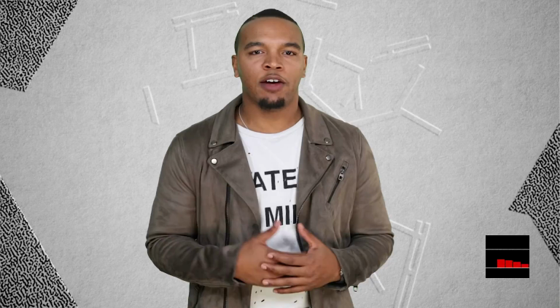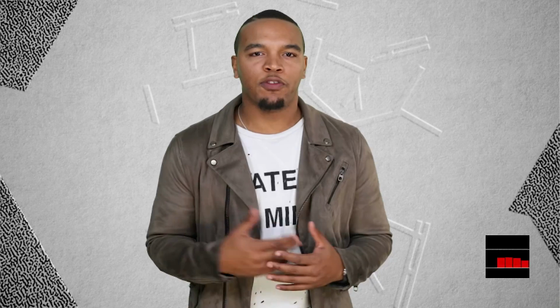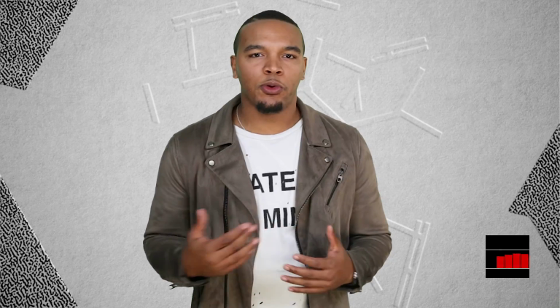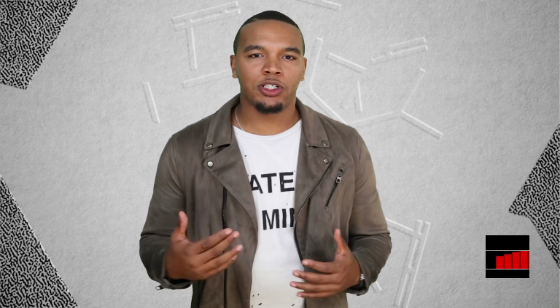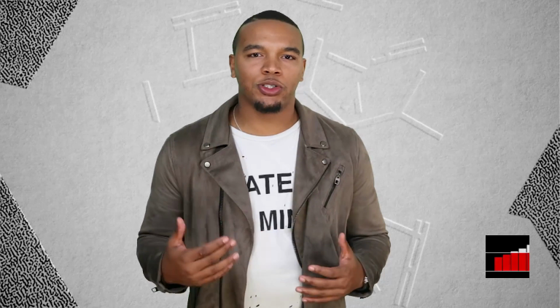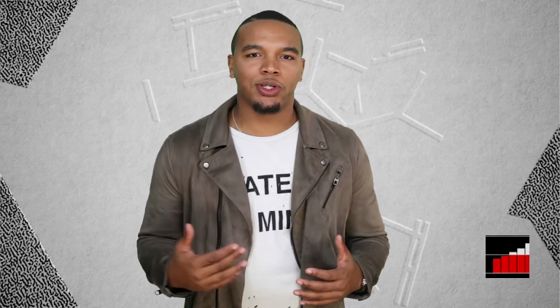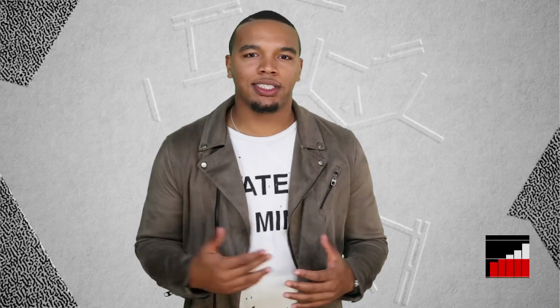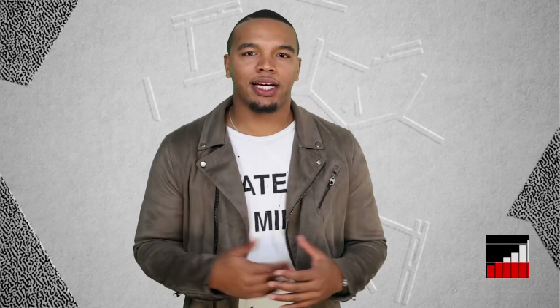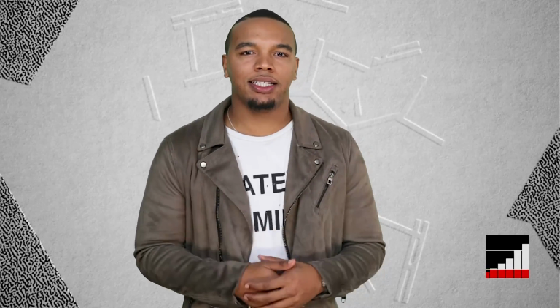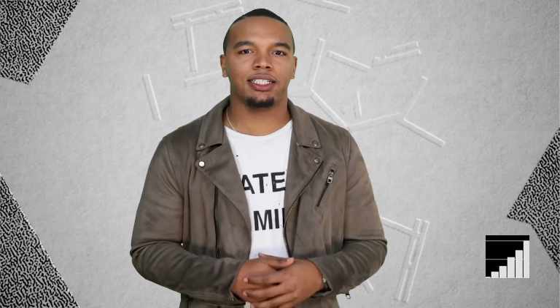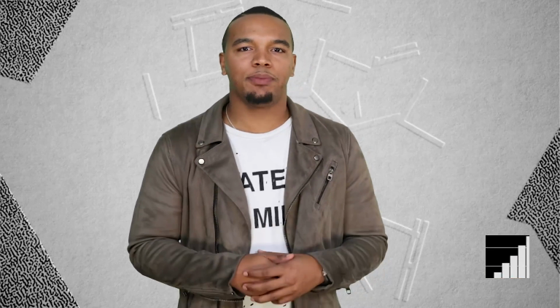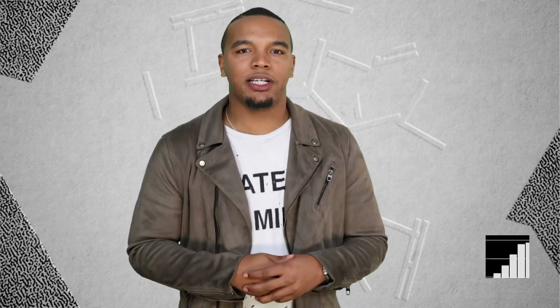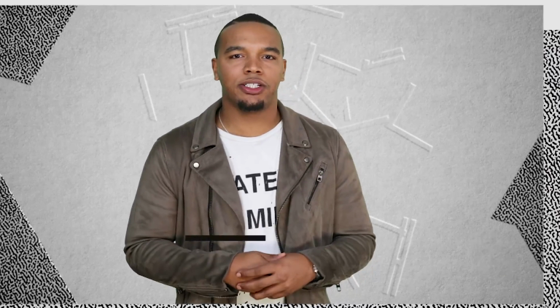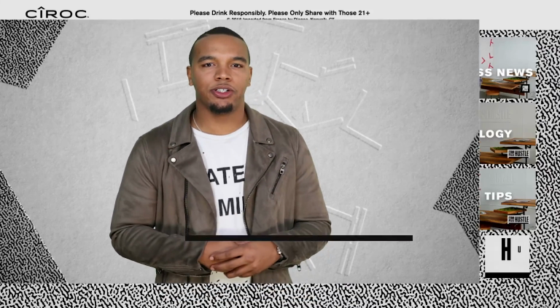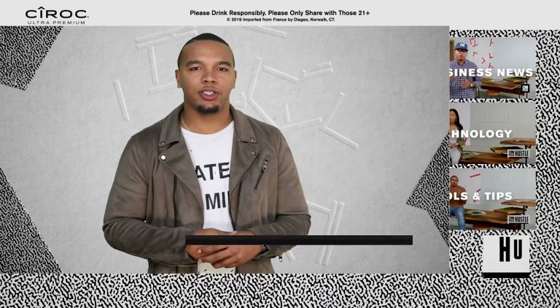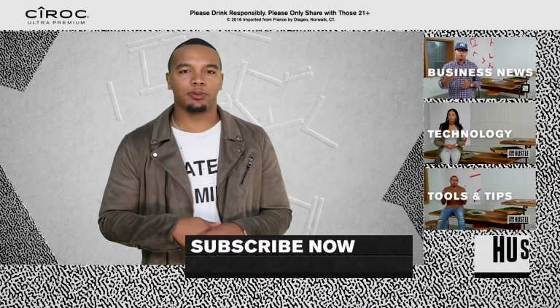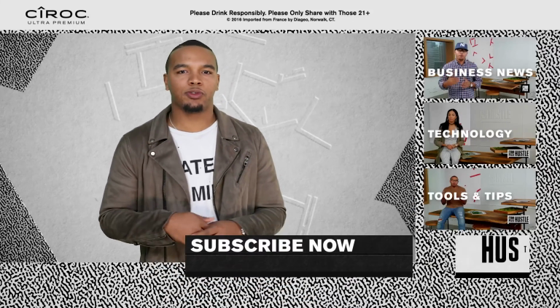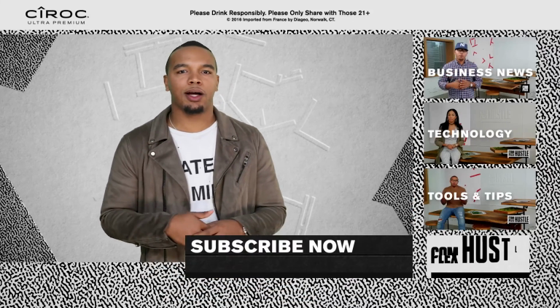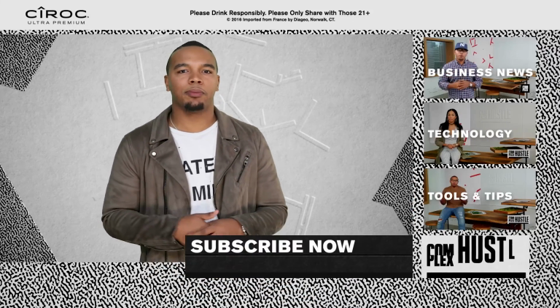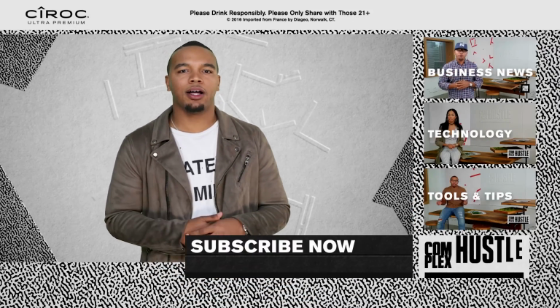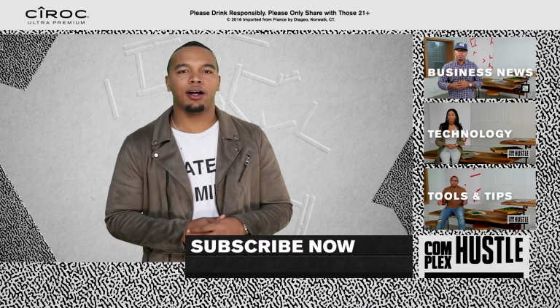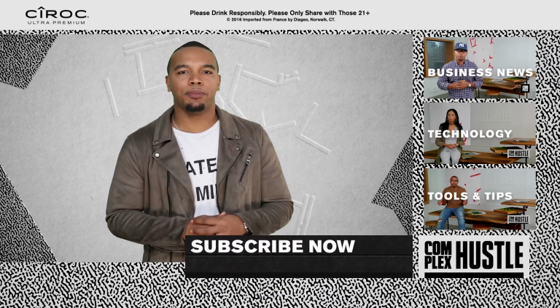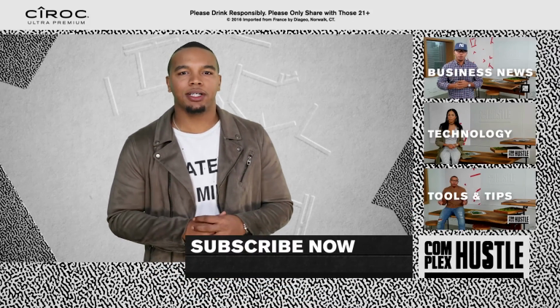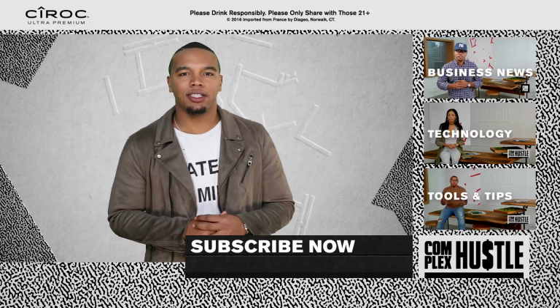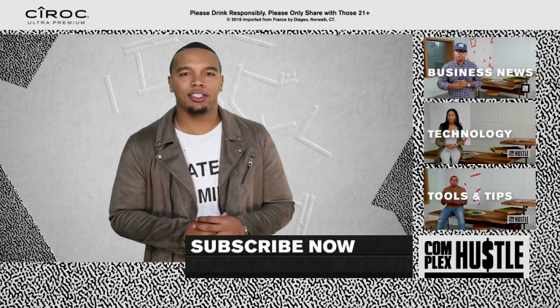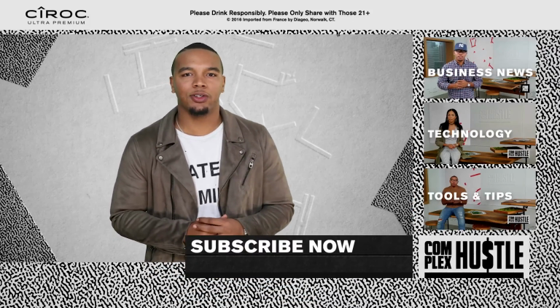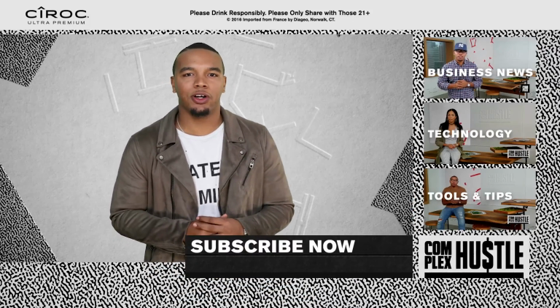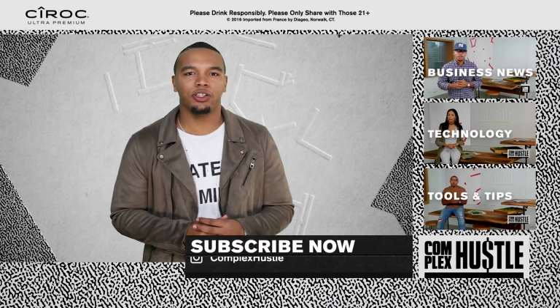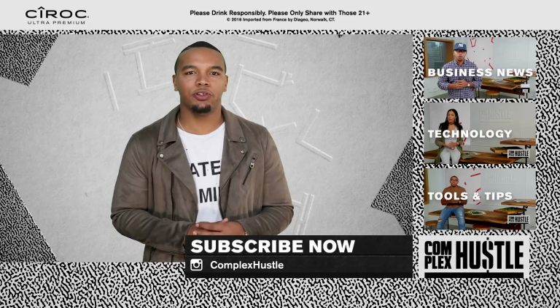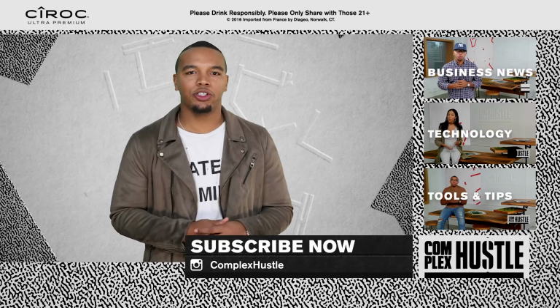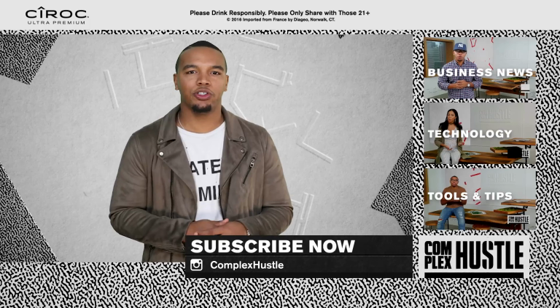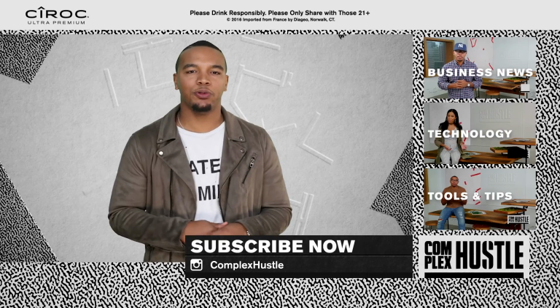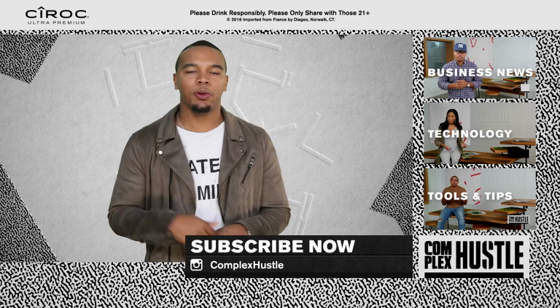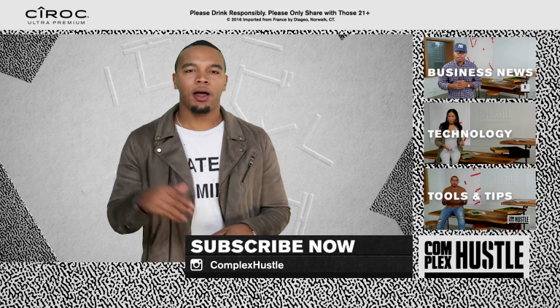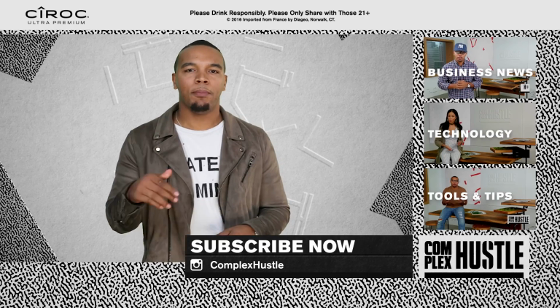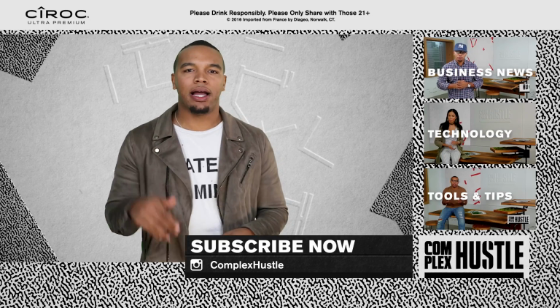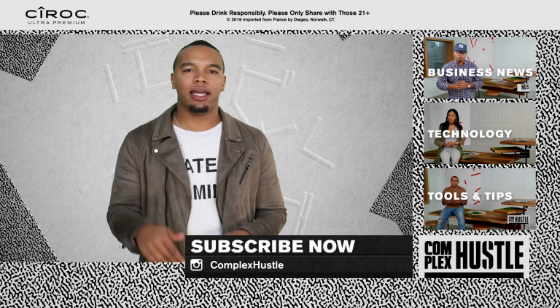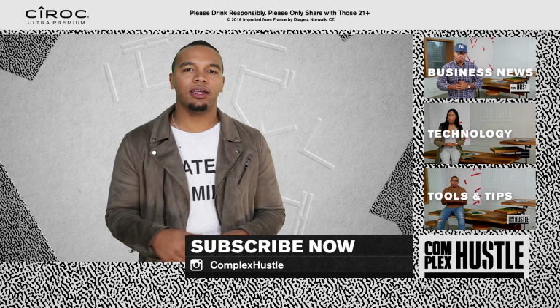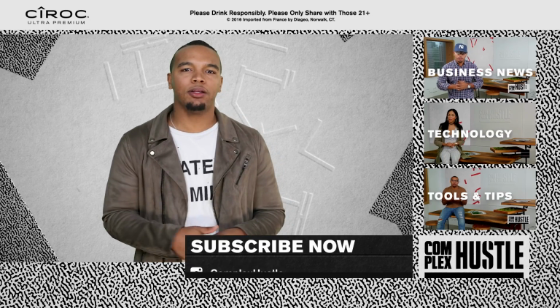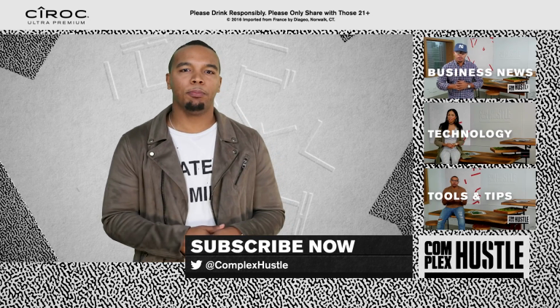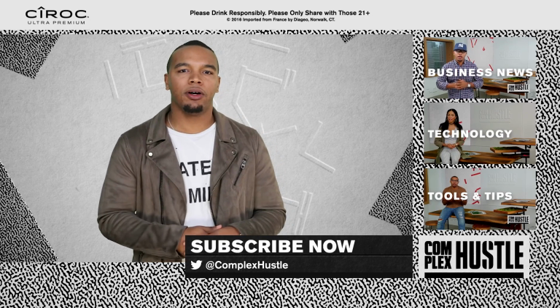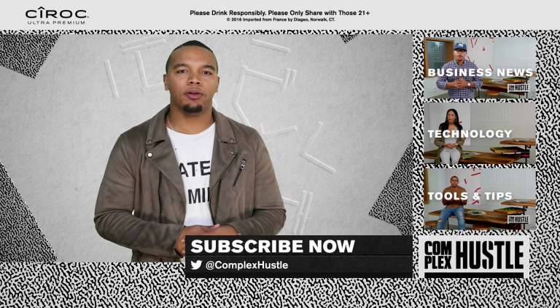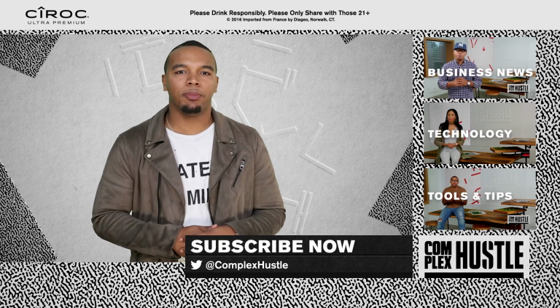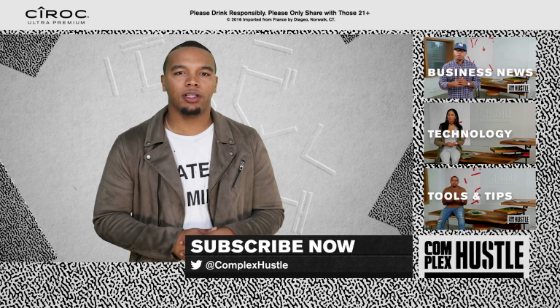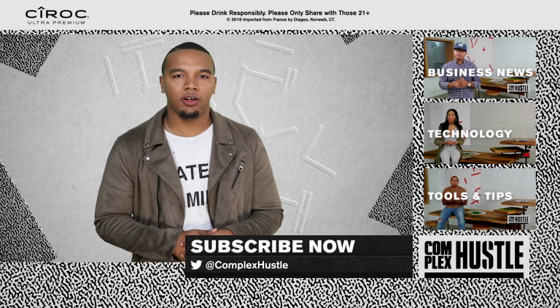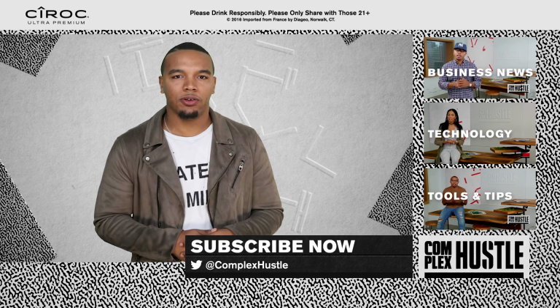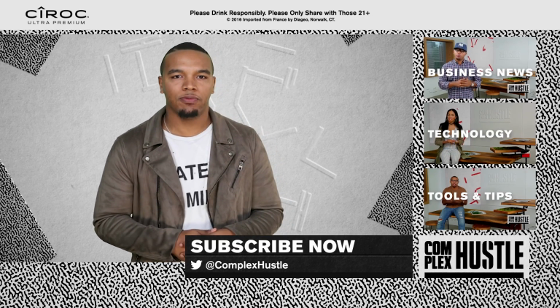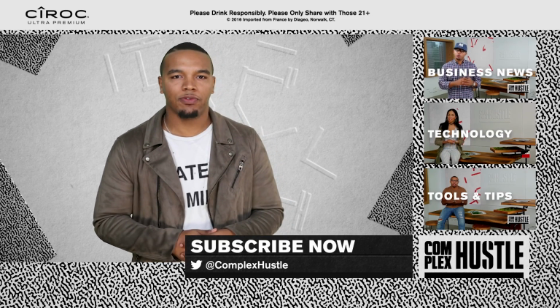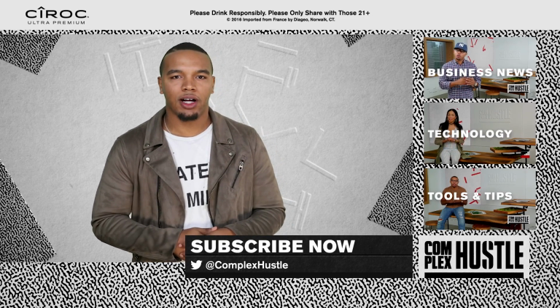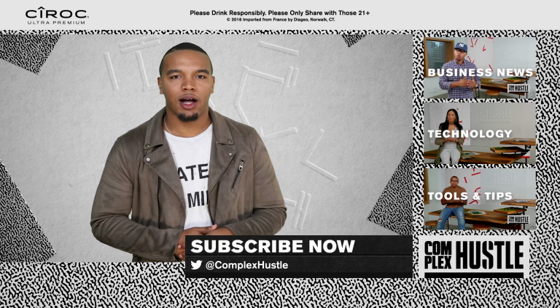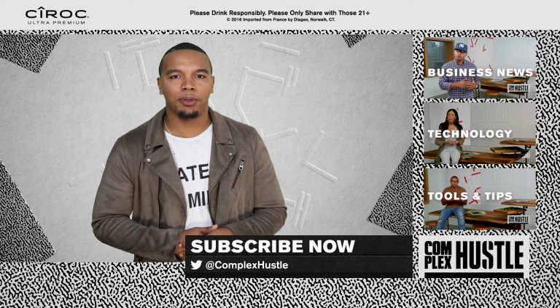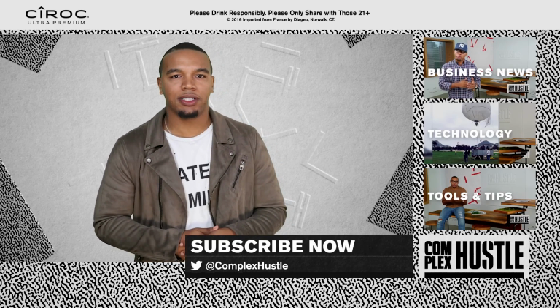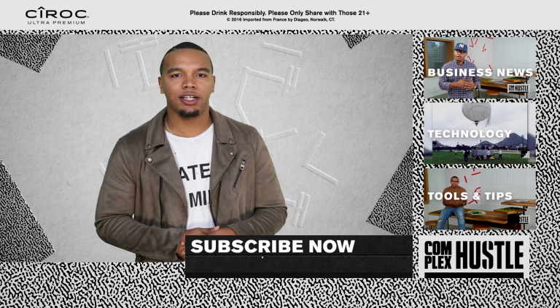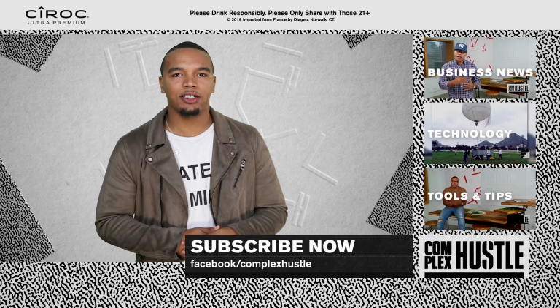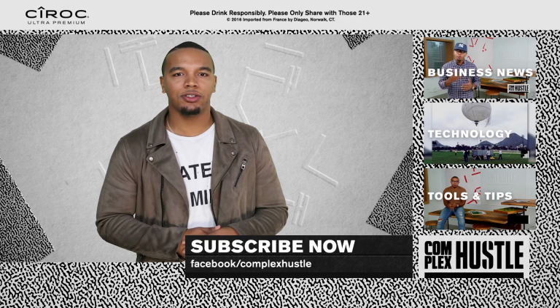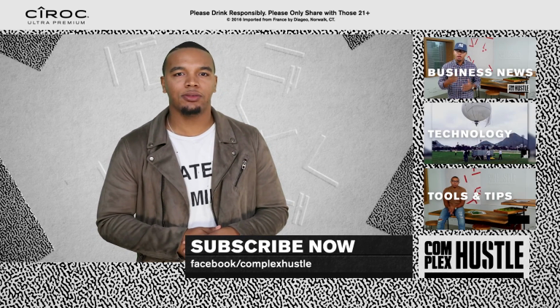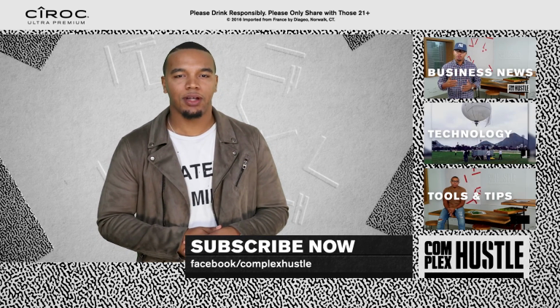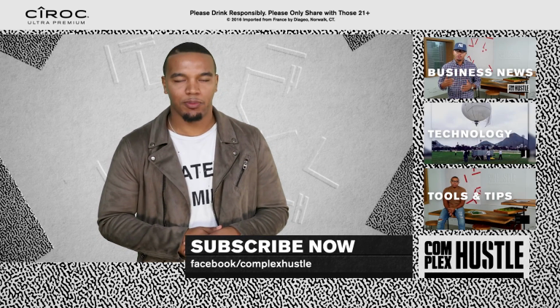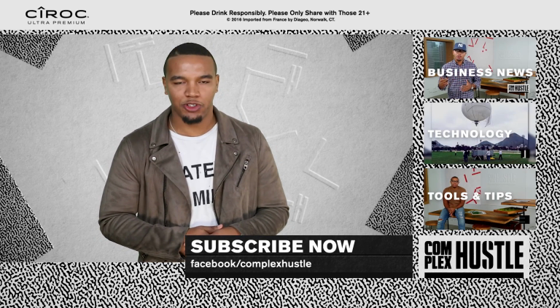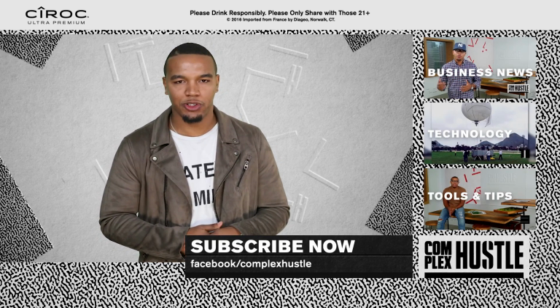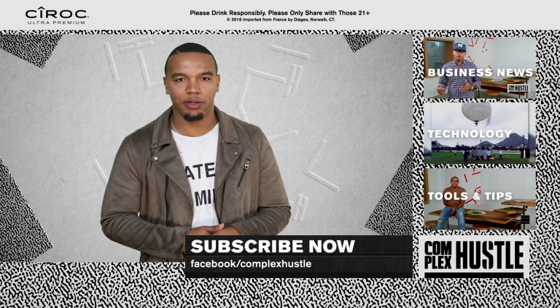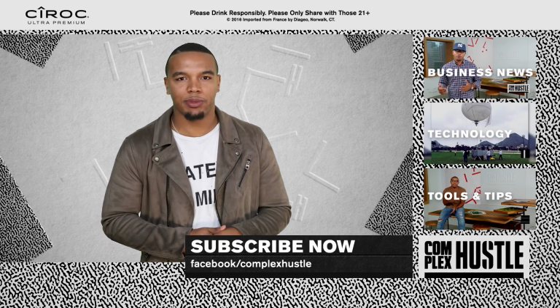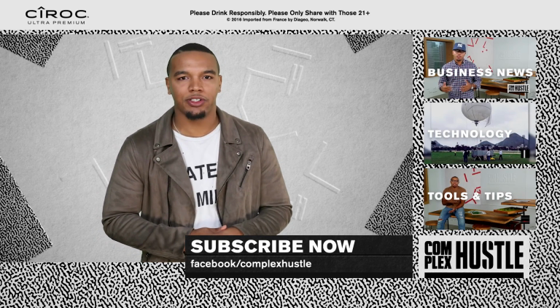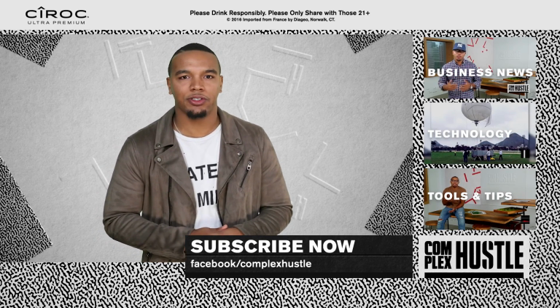Now for more stories like this, make sure you subscribe to Complex Hustle on YouTube by hitting the button below. For Complex Hustle, I'm Julian Mitchell.